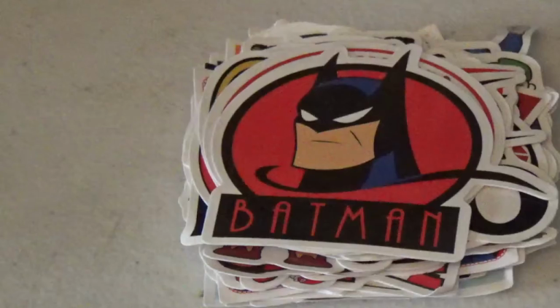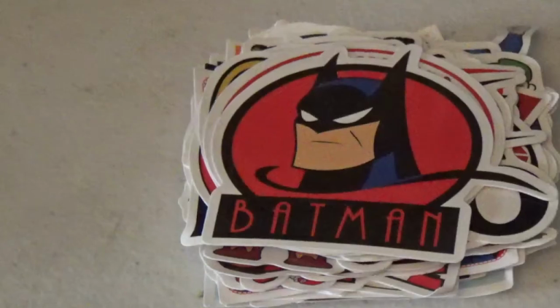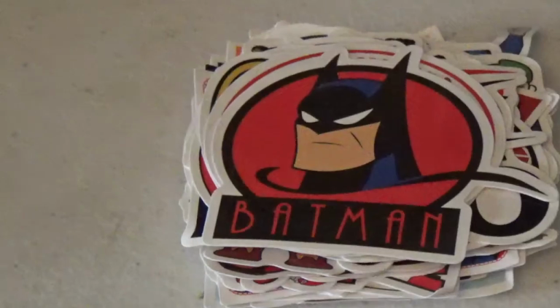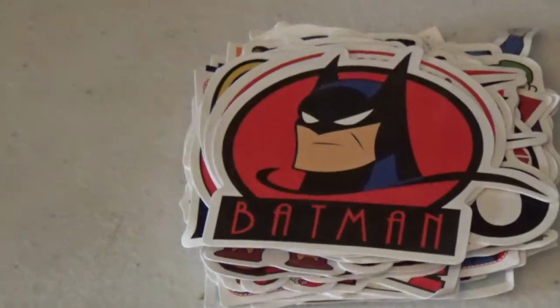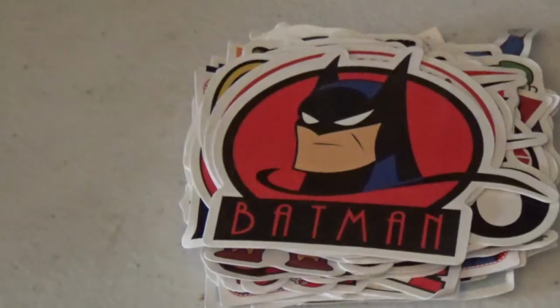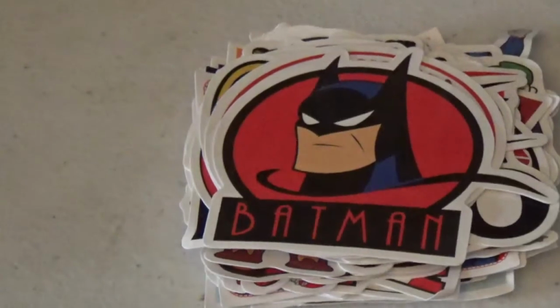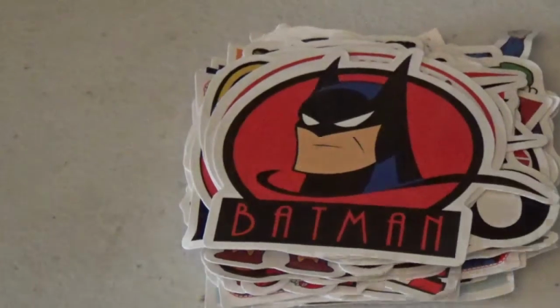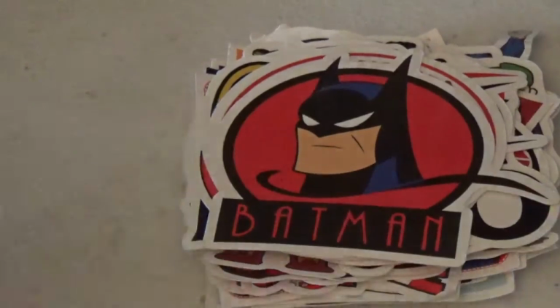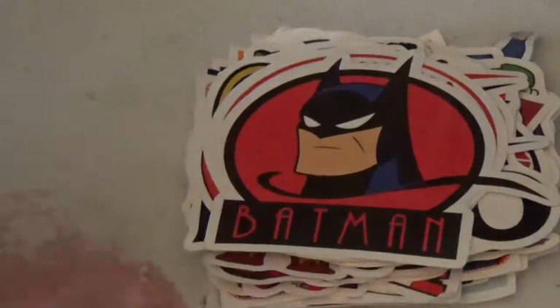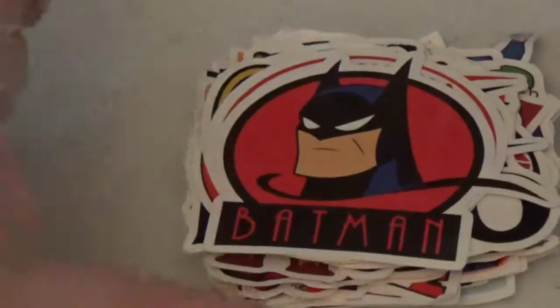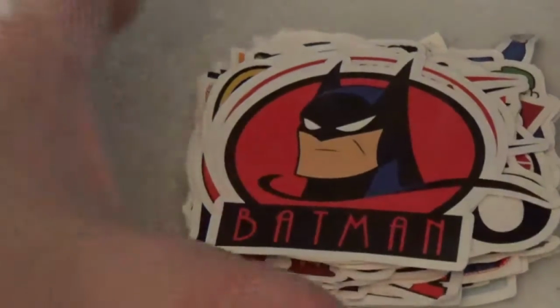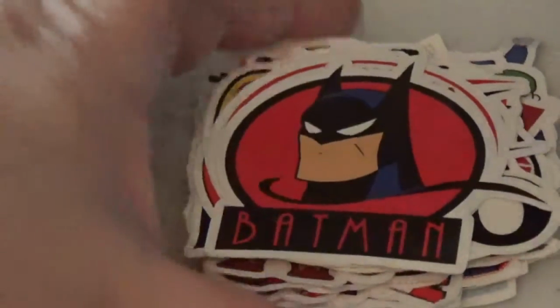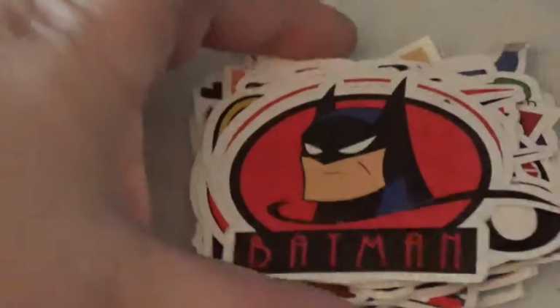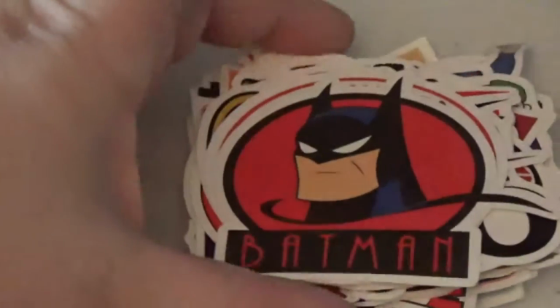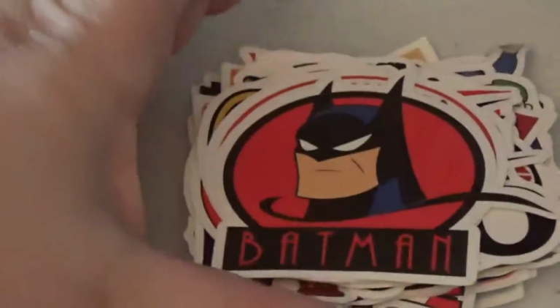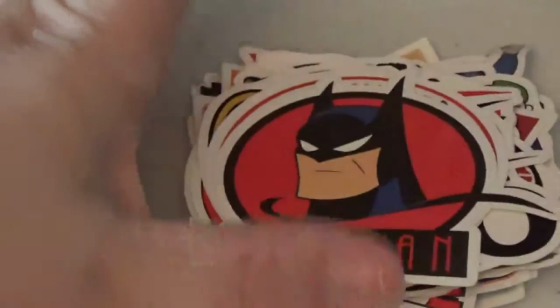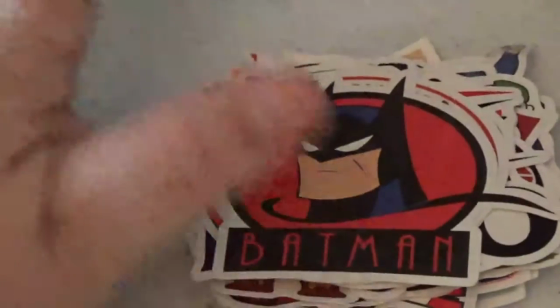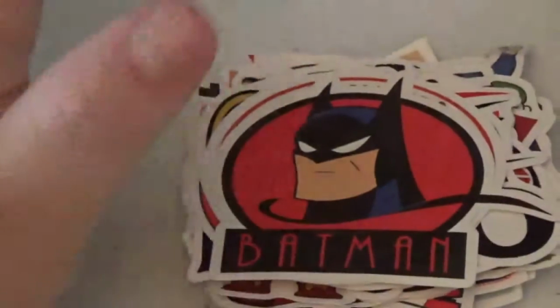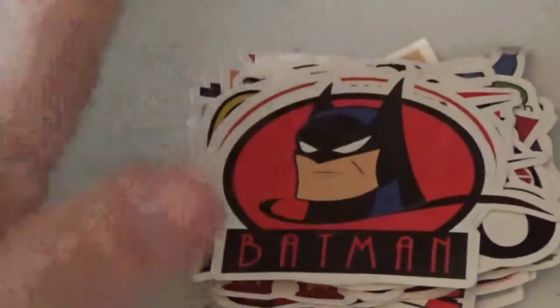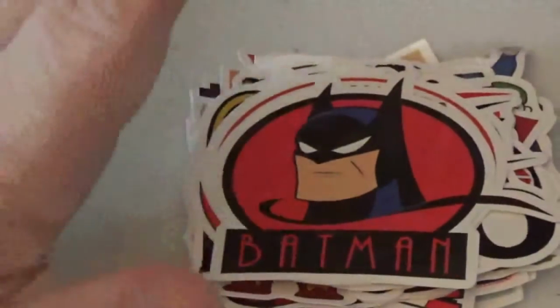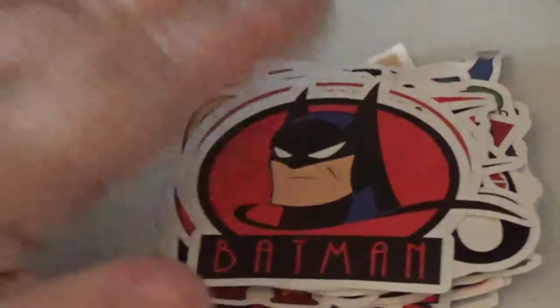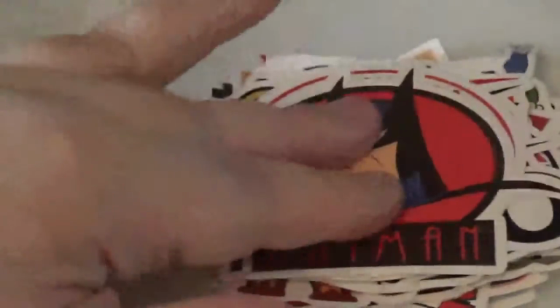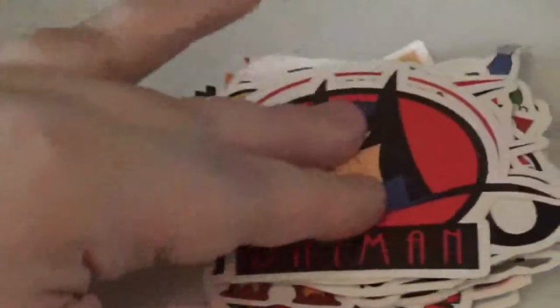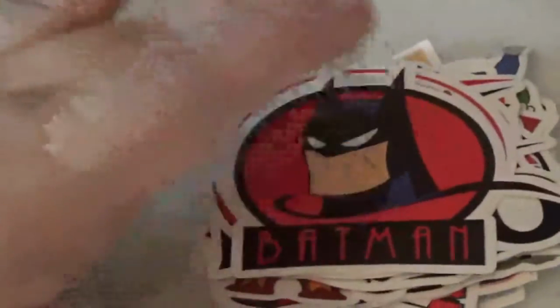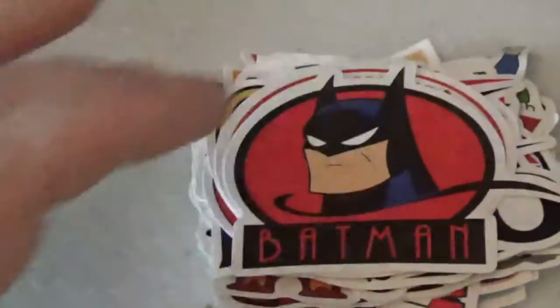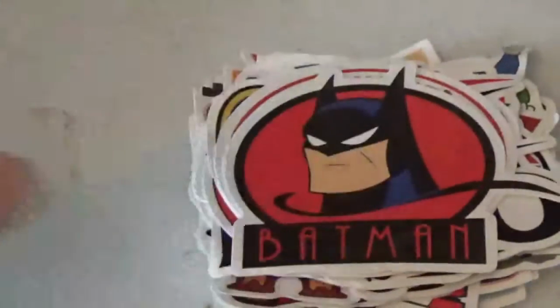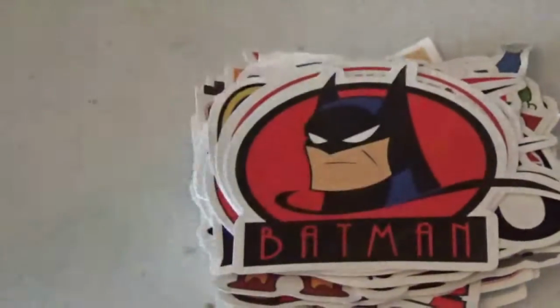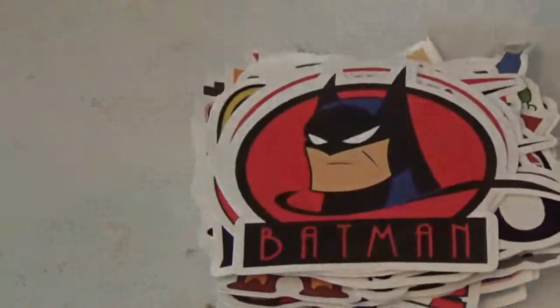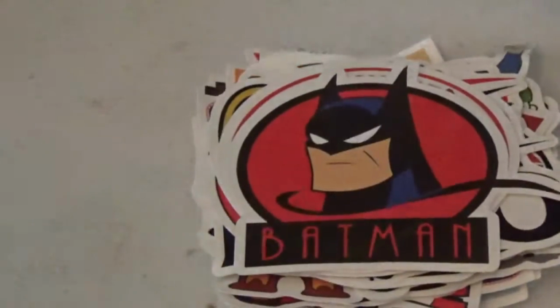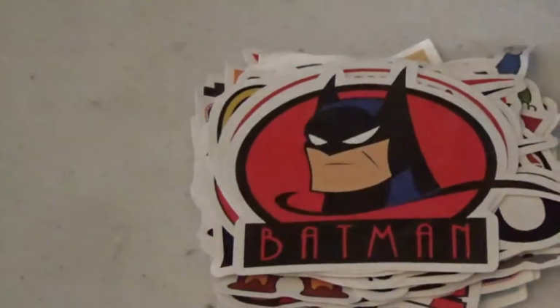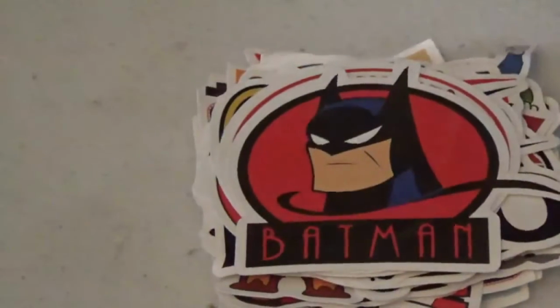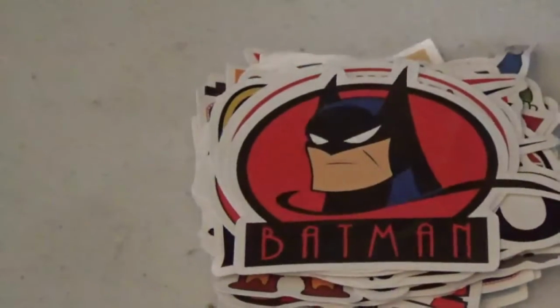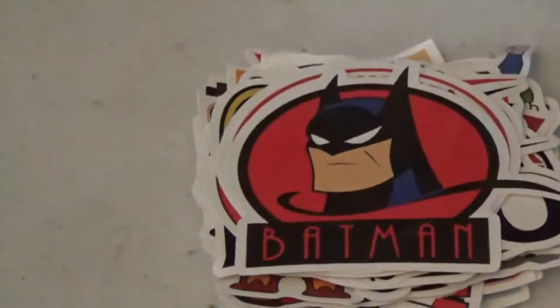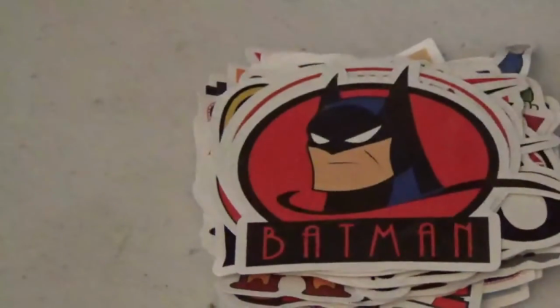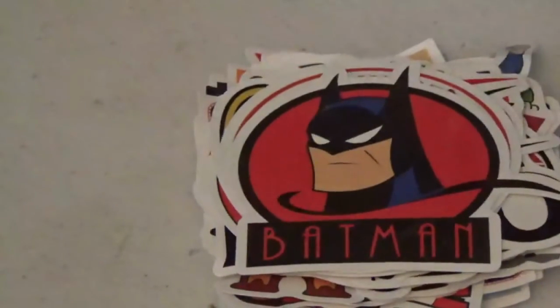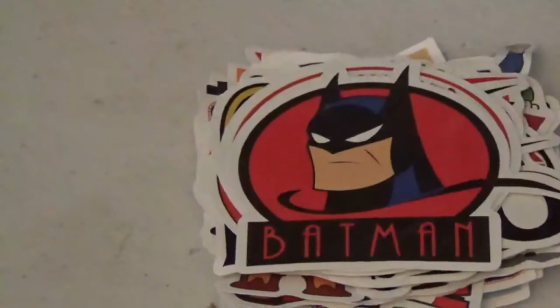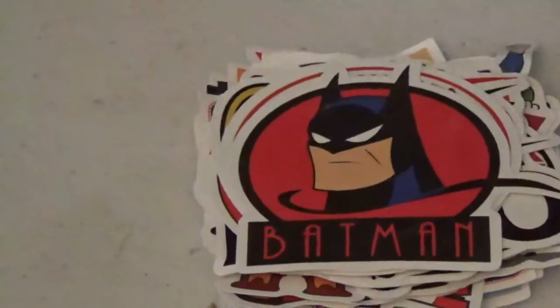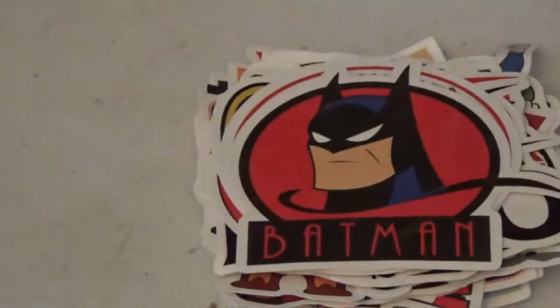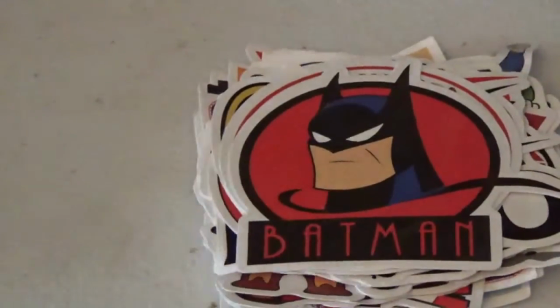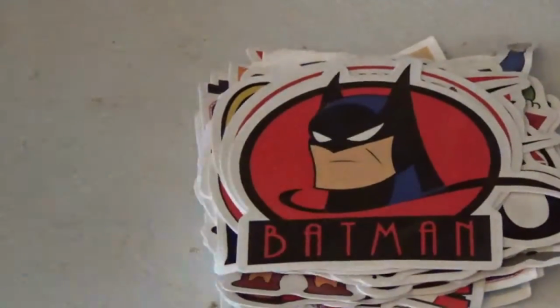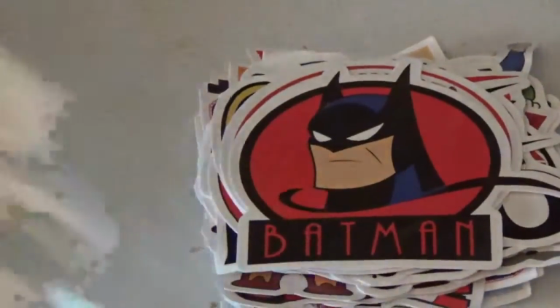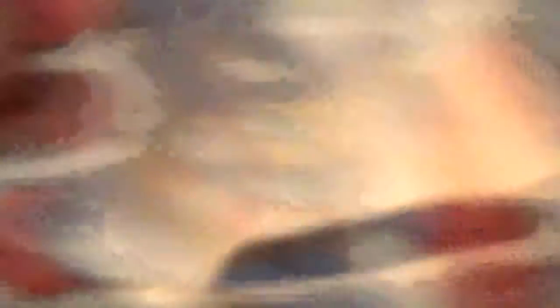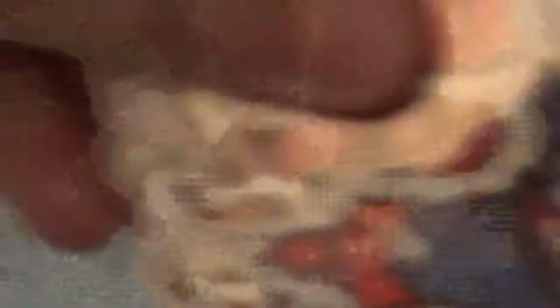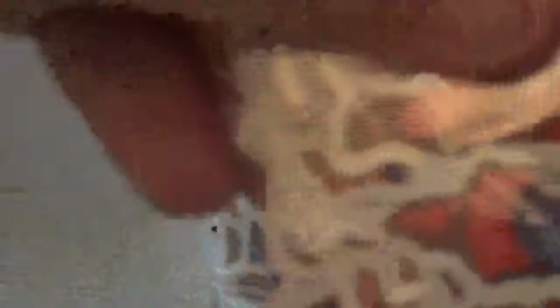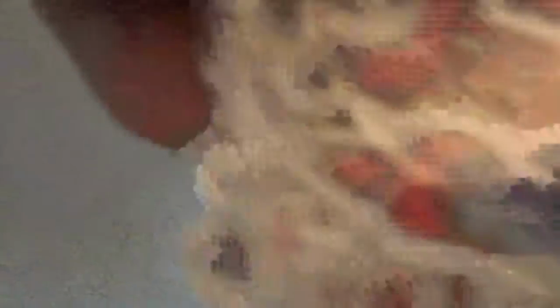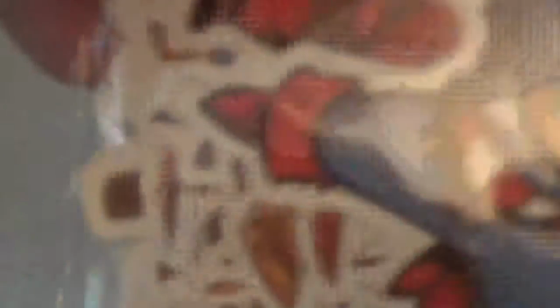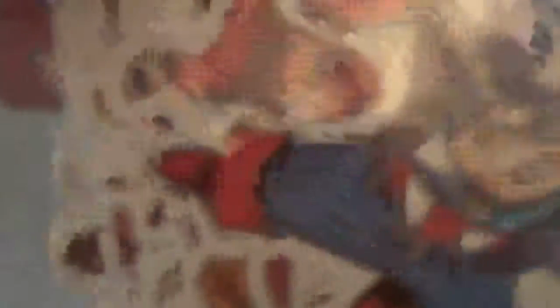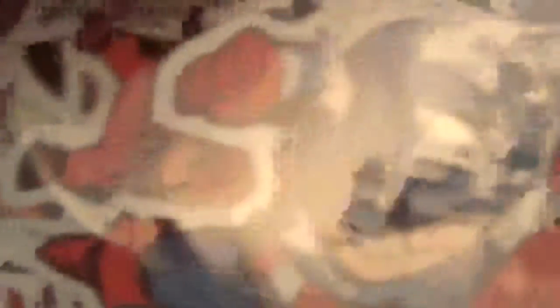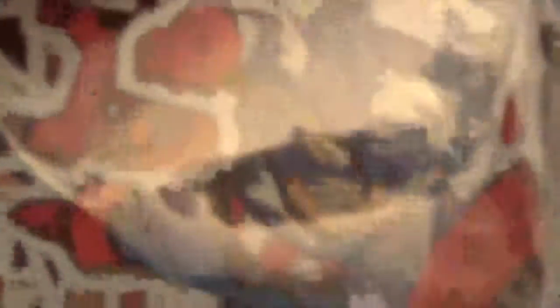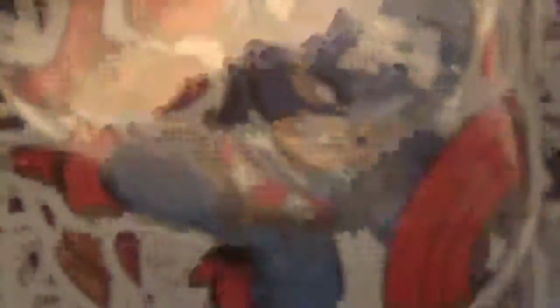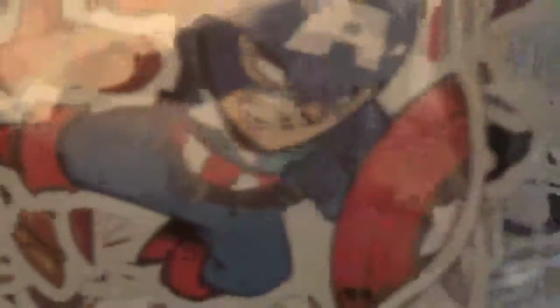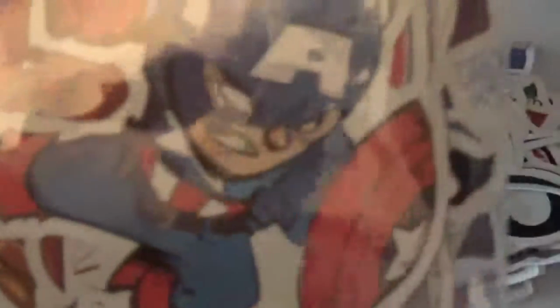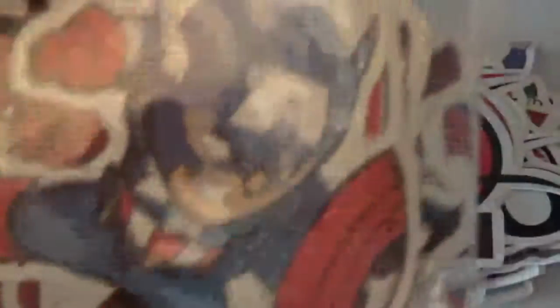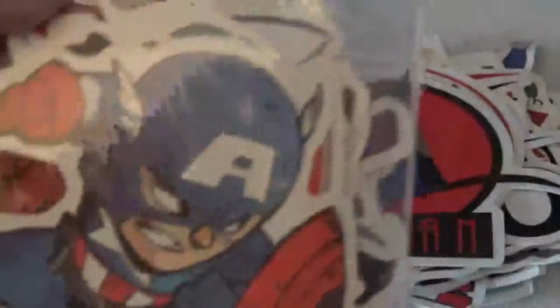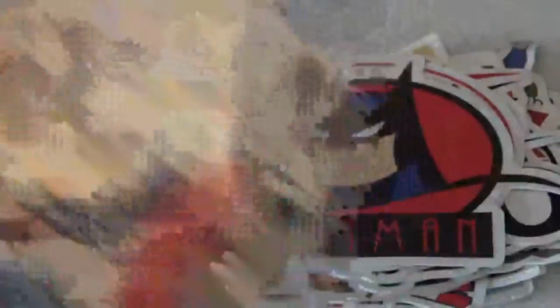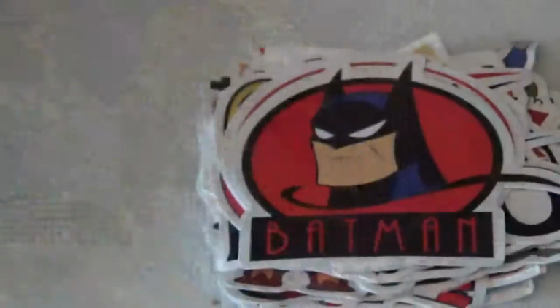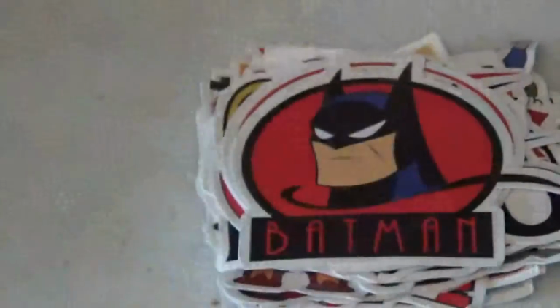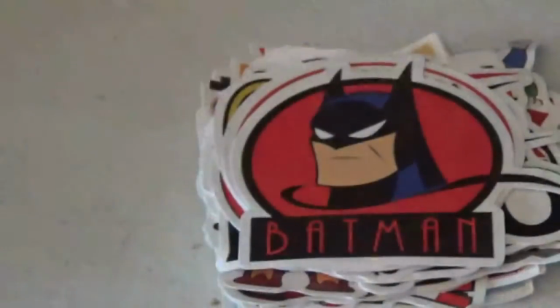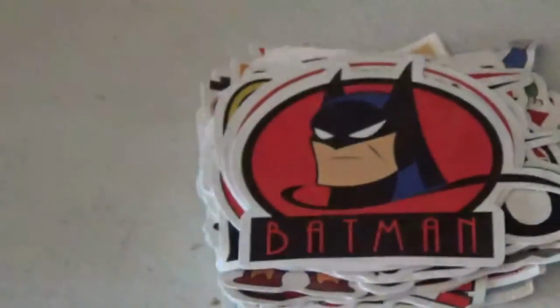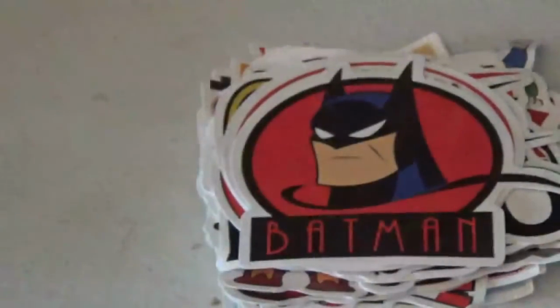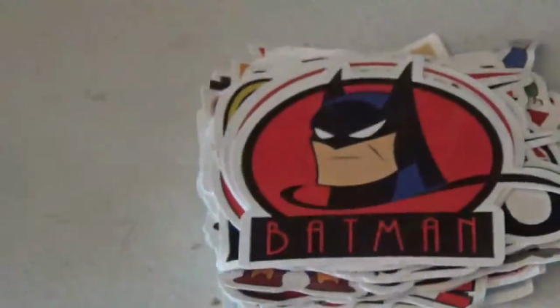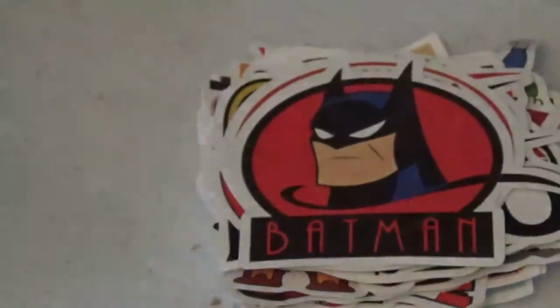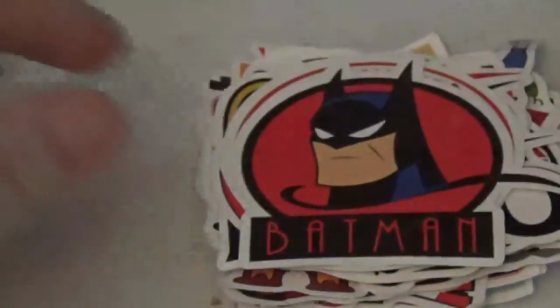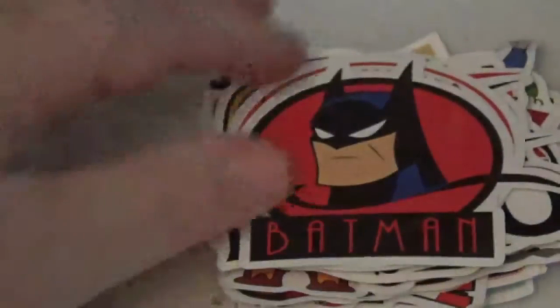These came from Amazon. These are the stickers that I bought. There's two sets. I have a DC one here and then also a Marvel. So we're going to start with the DC.